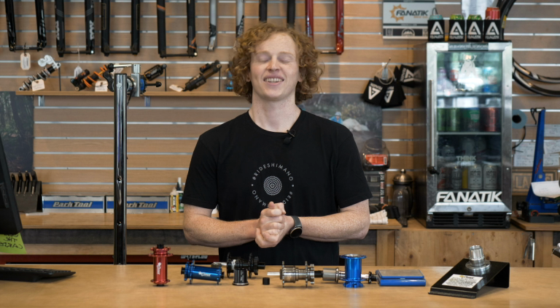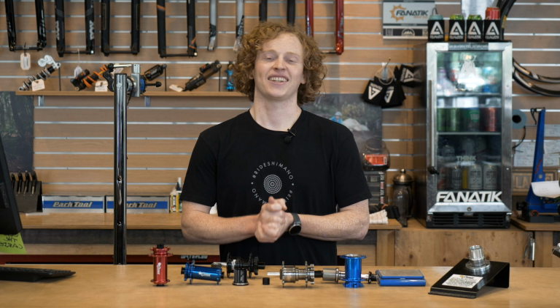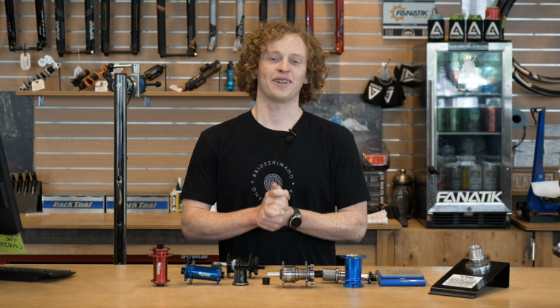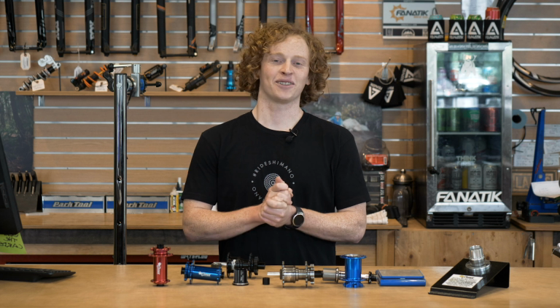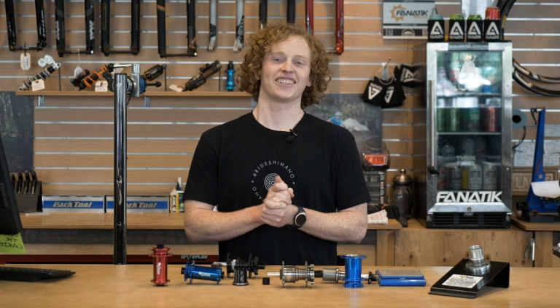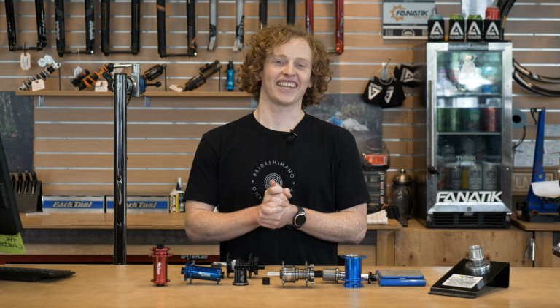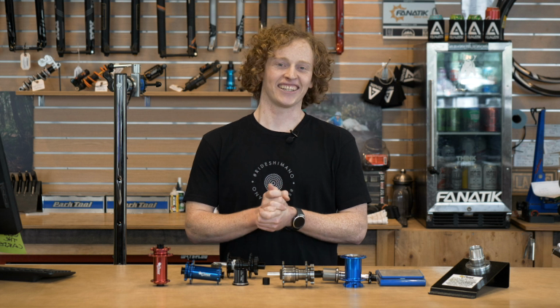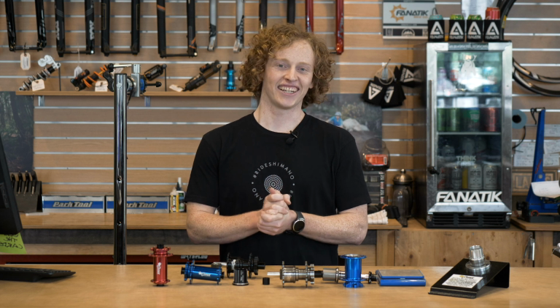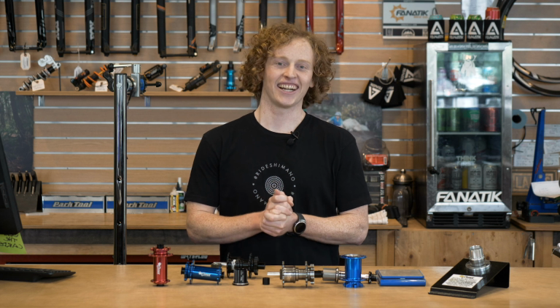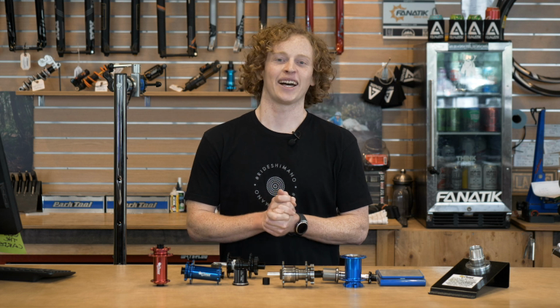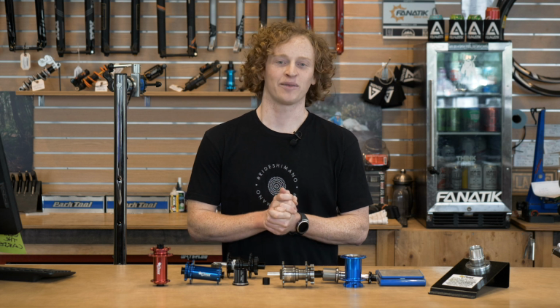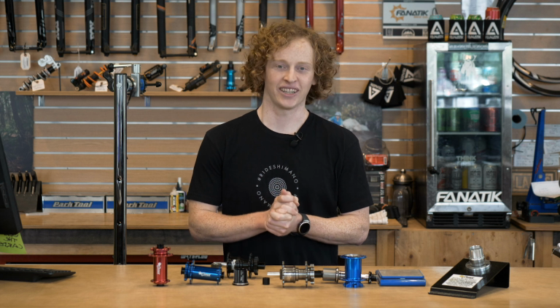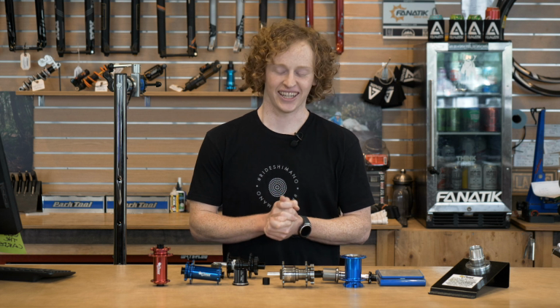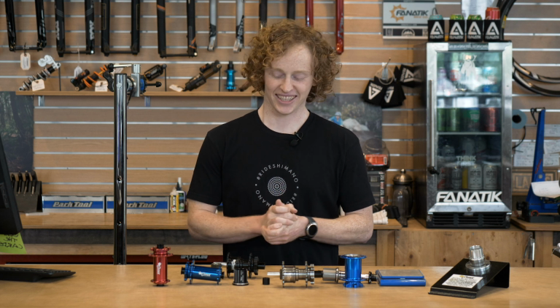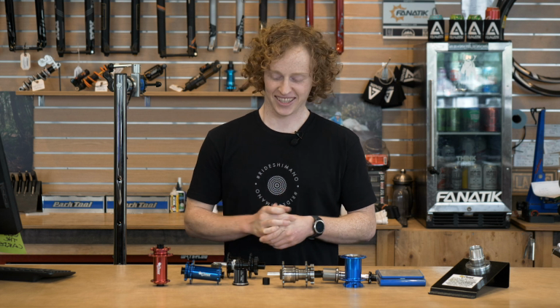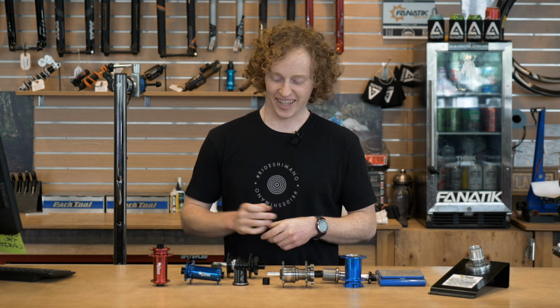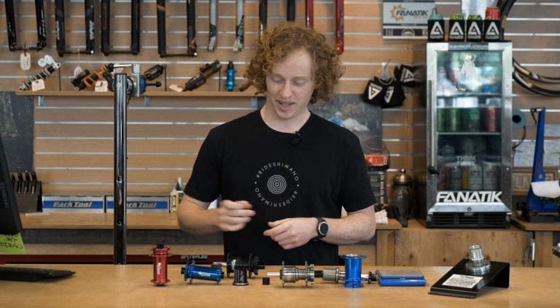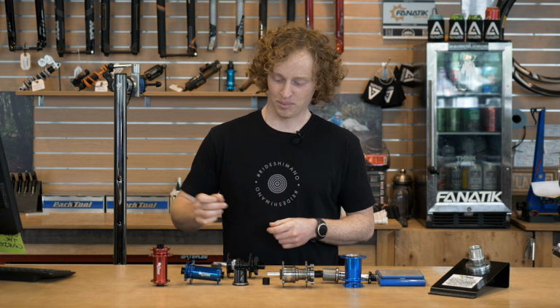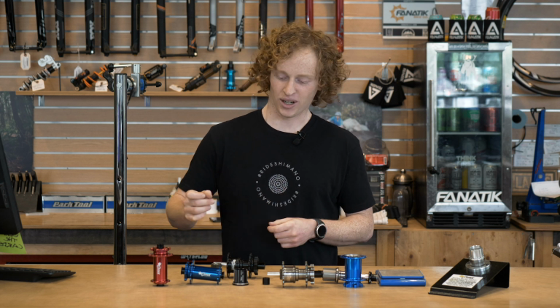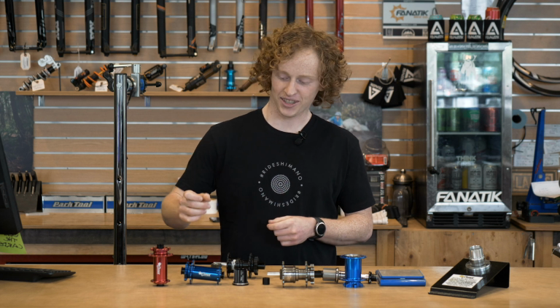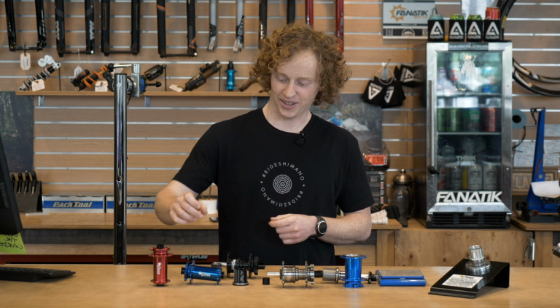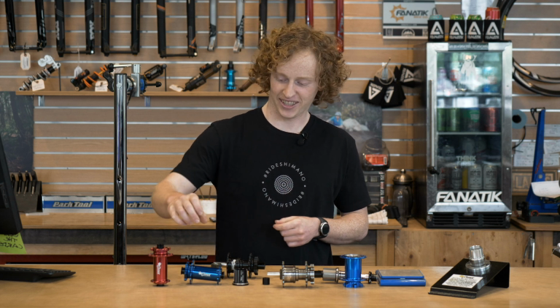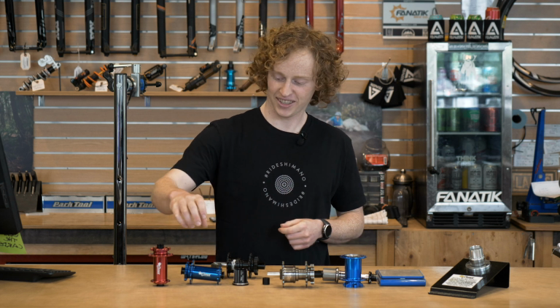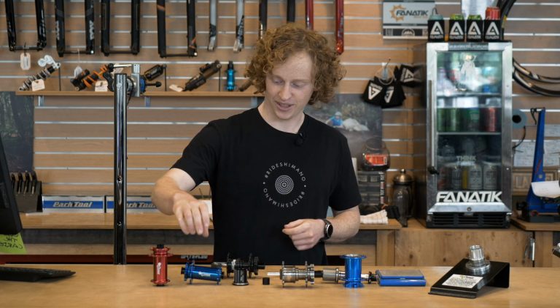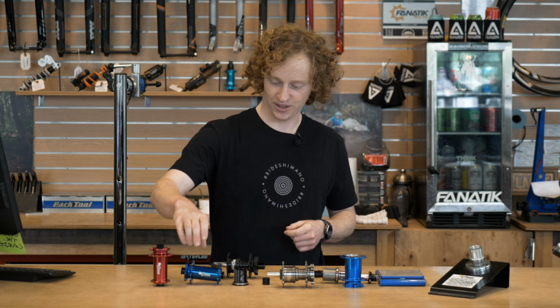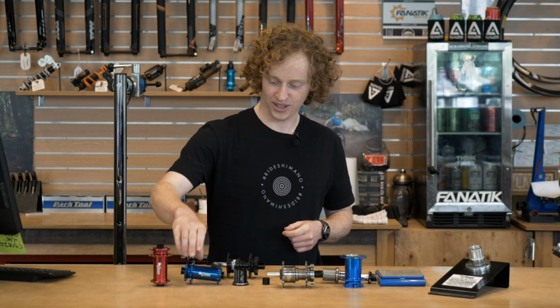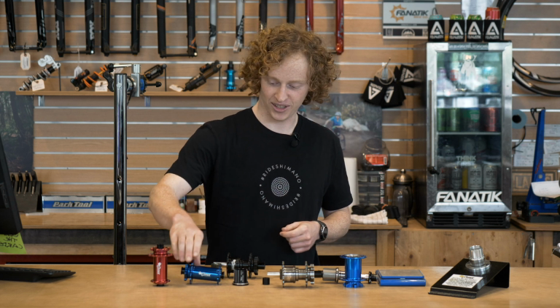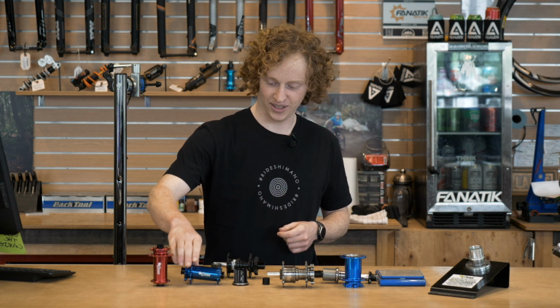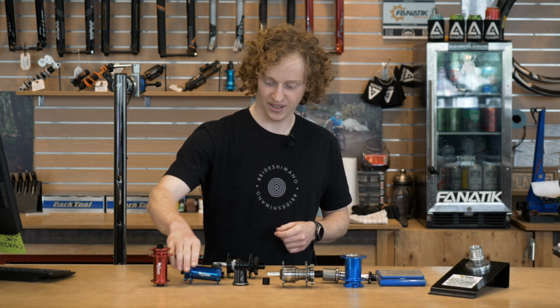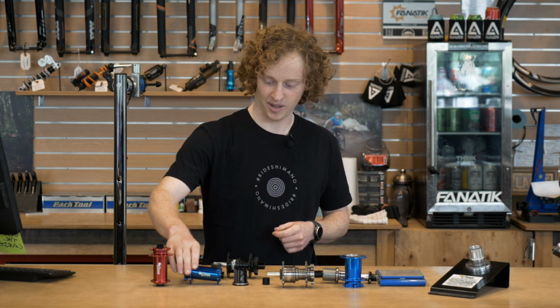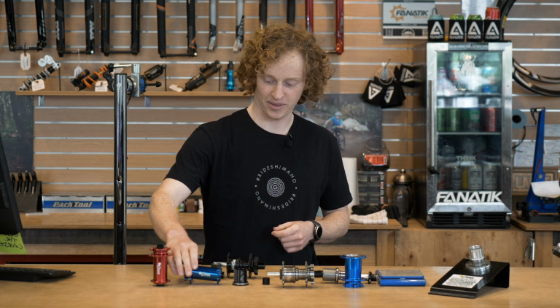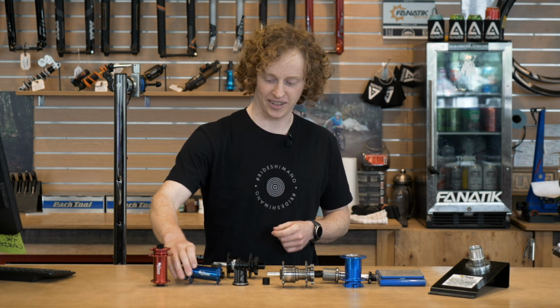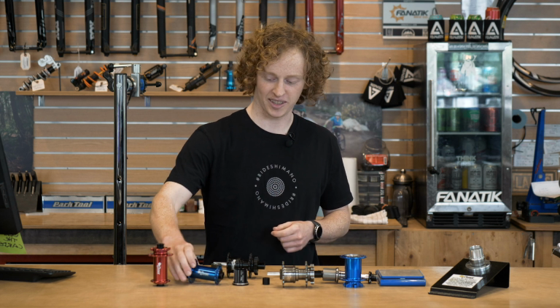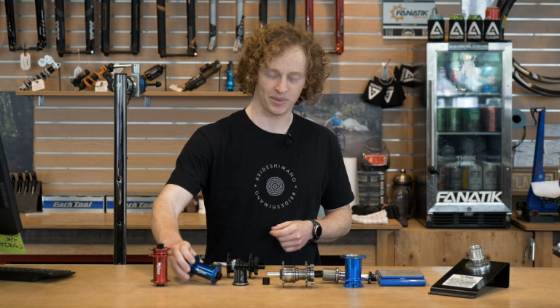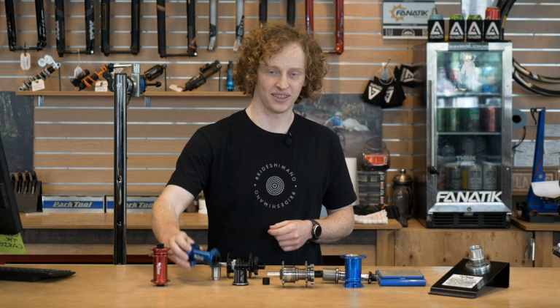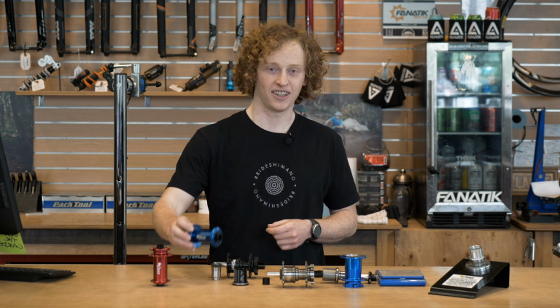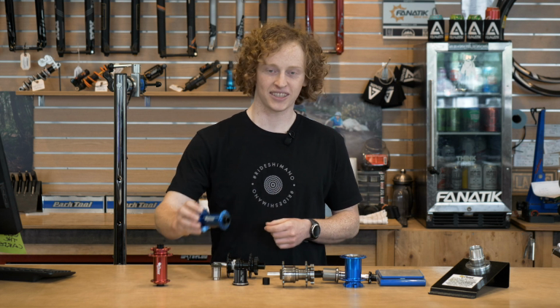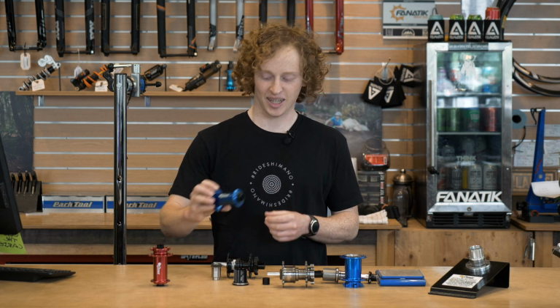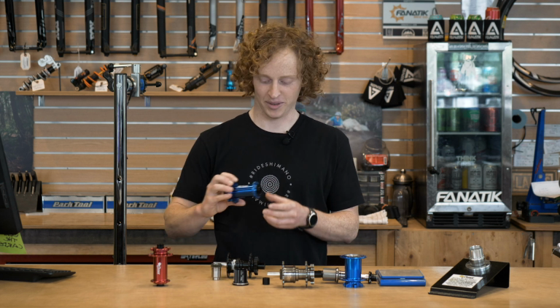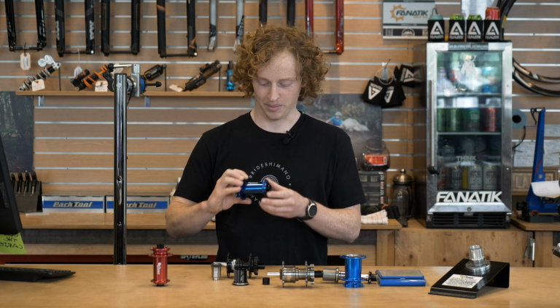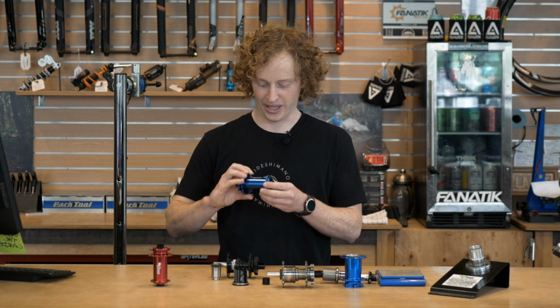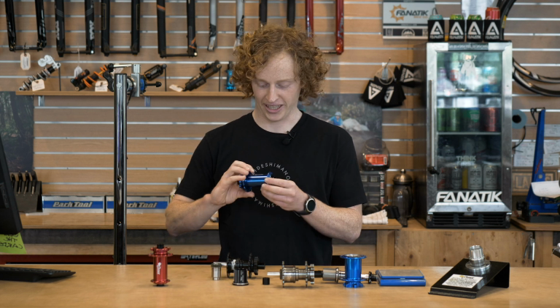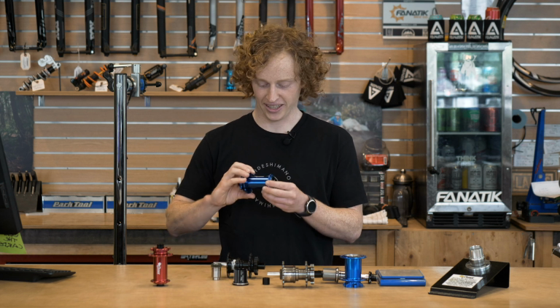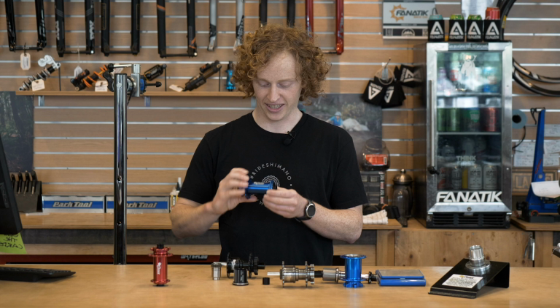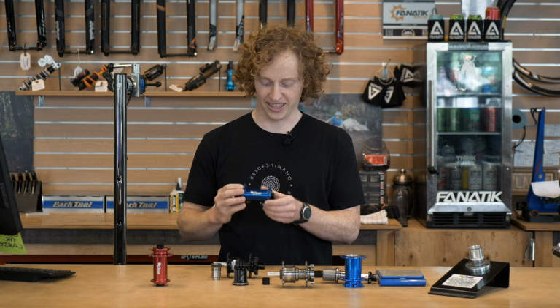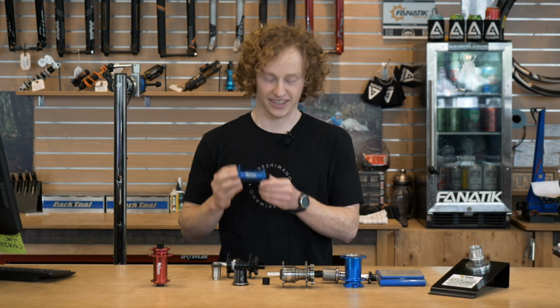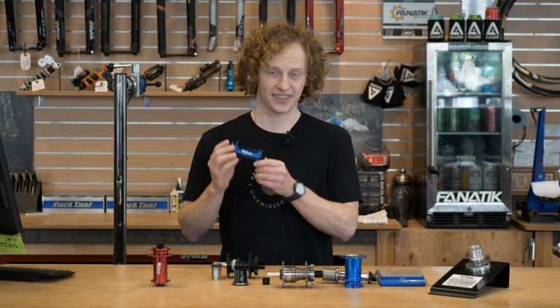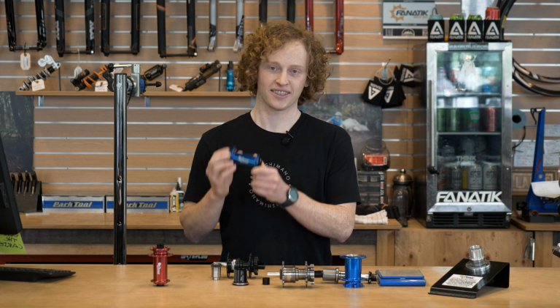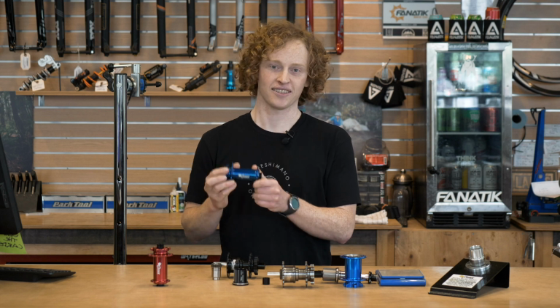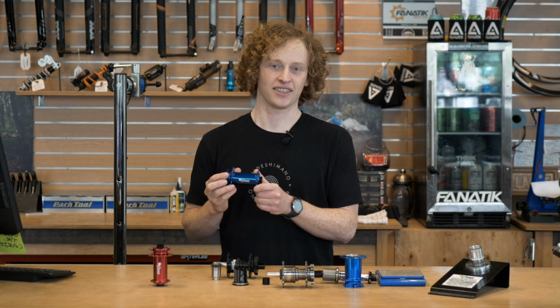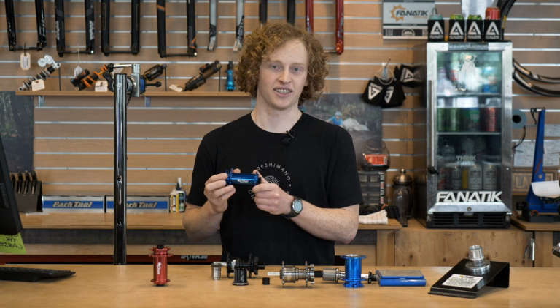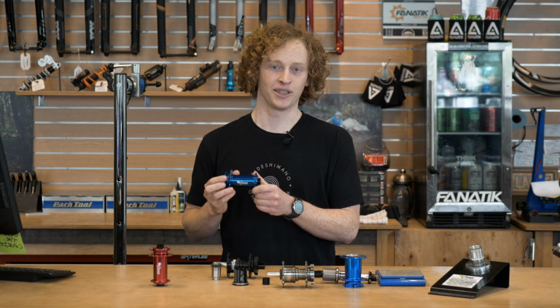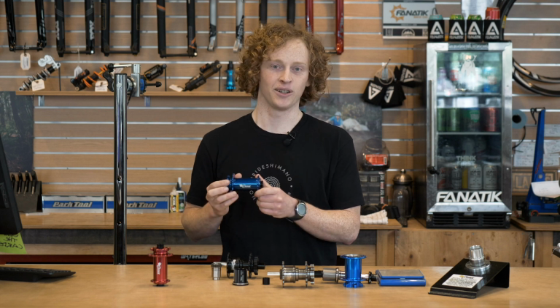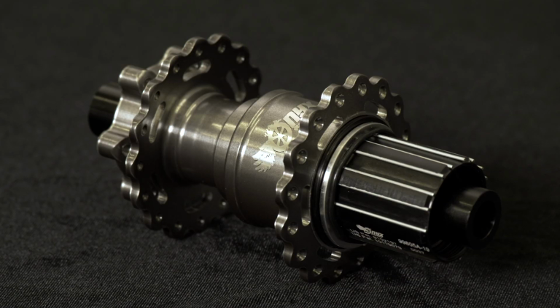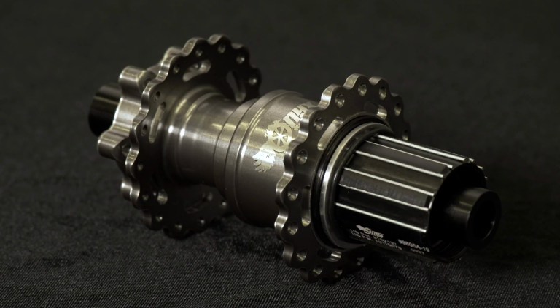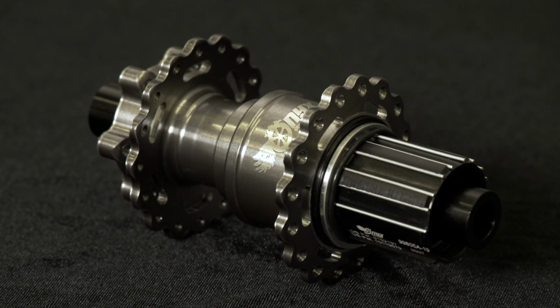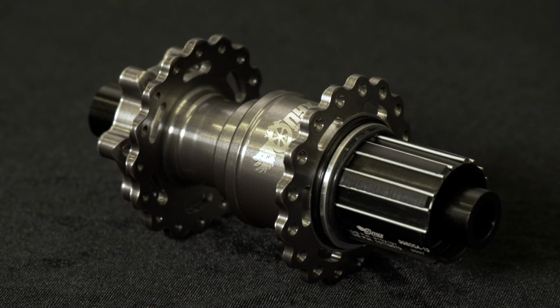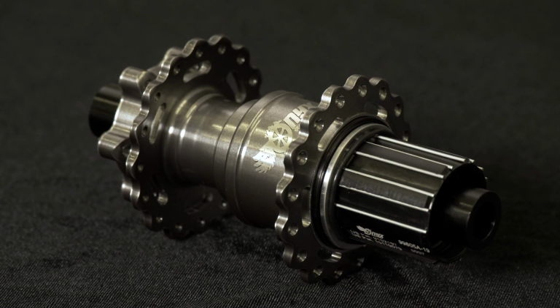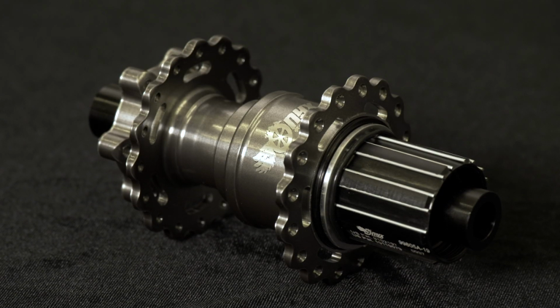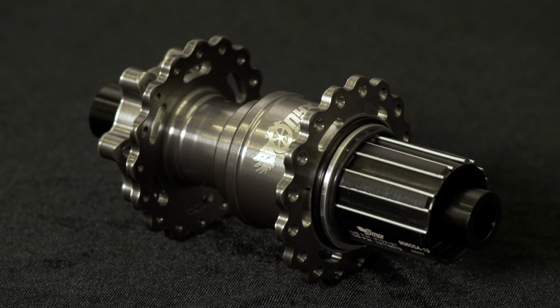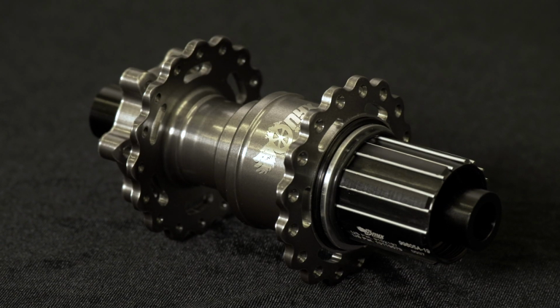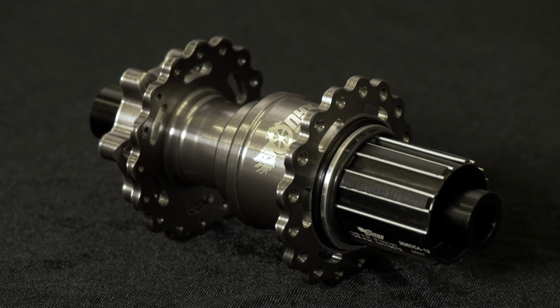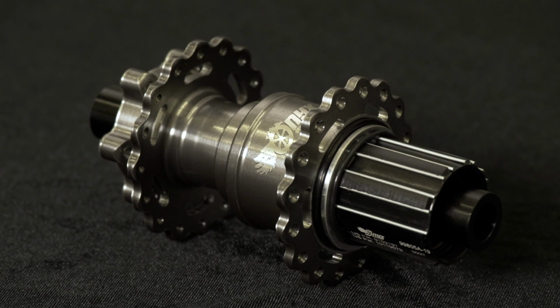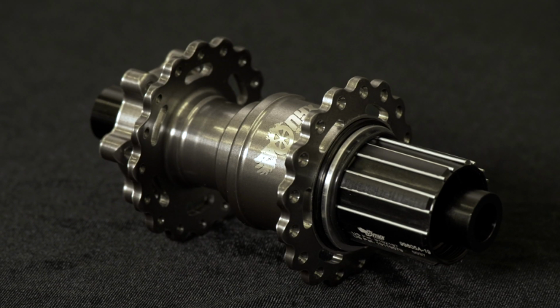Hey everyone, Dan here at Fanatic, and today I've brought you in to show you something that's been a long time in the making — that's the new Onyx Vesper Hub.